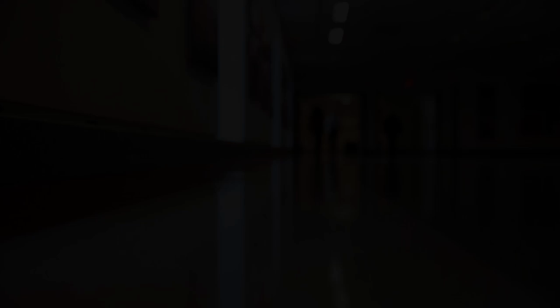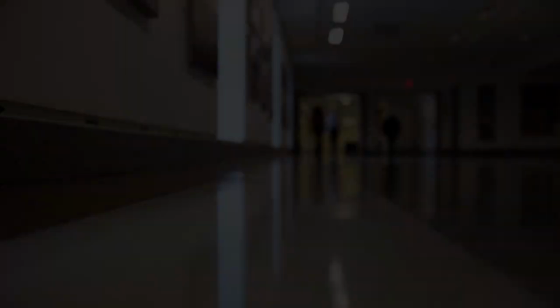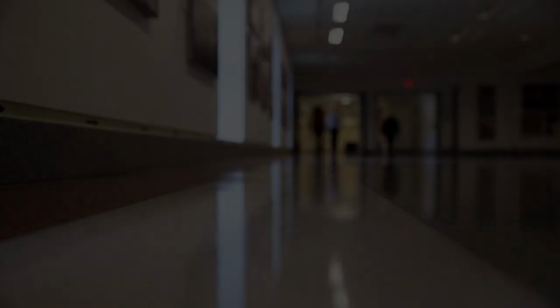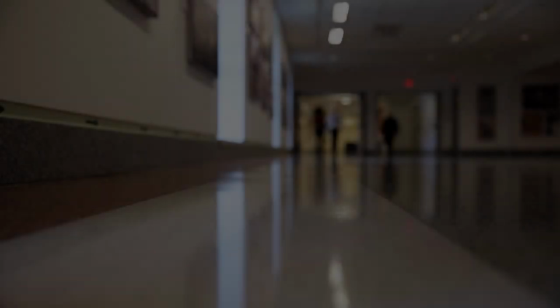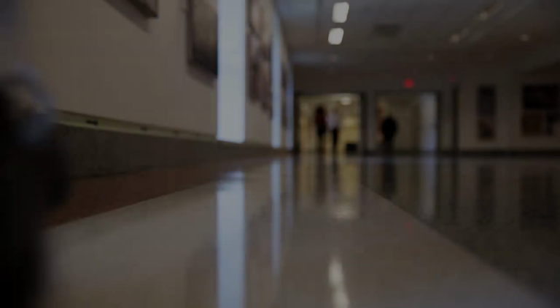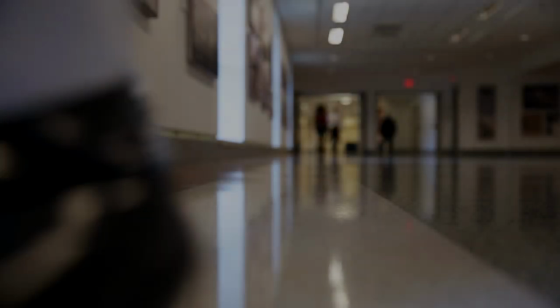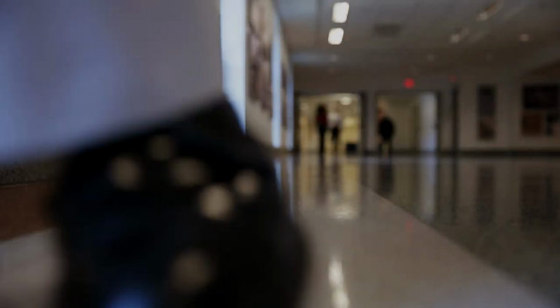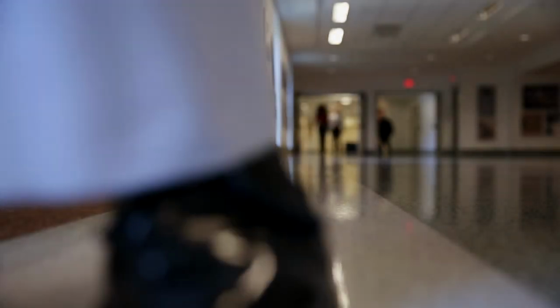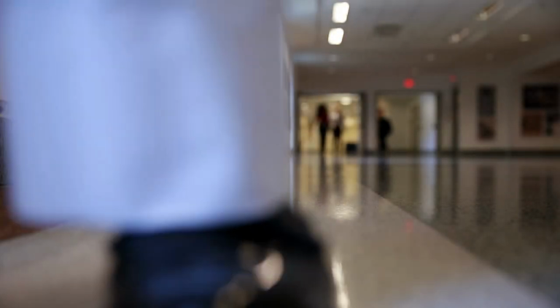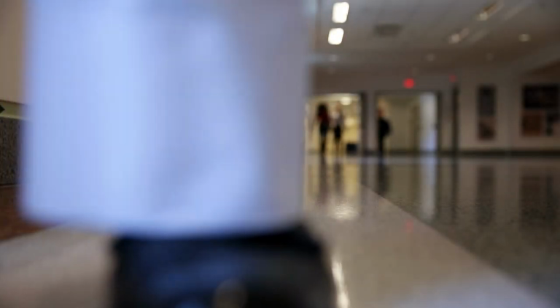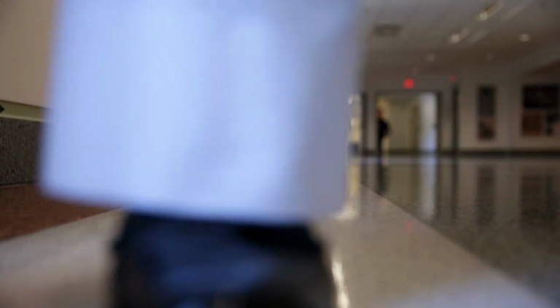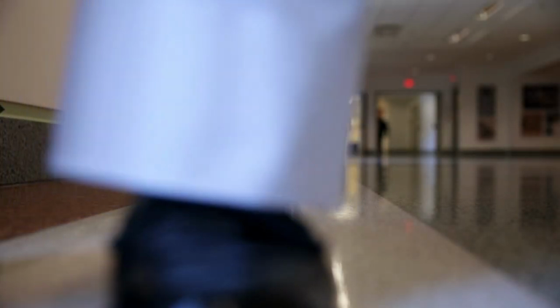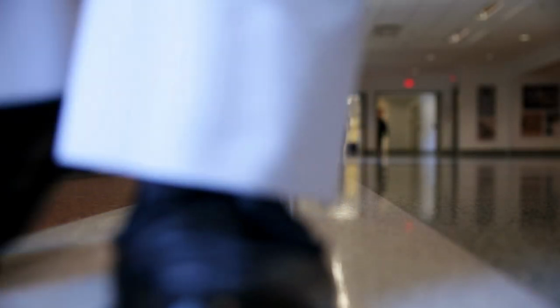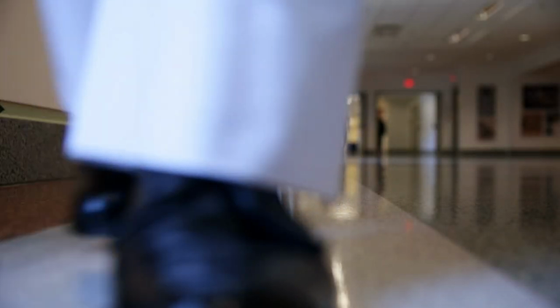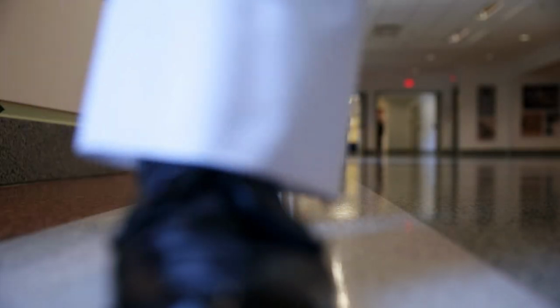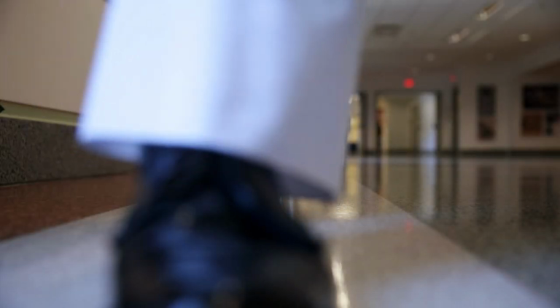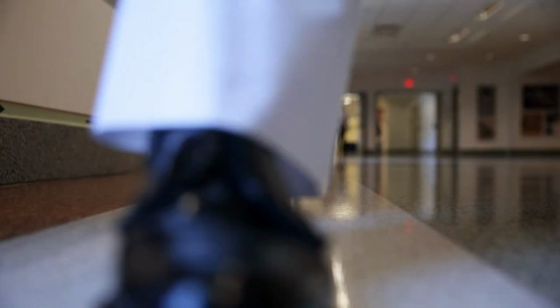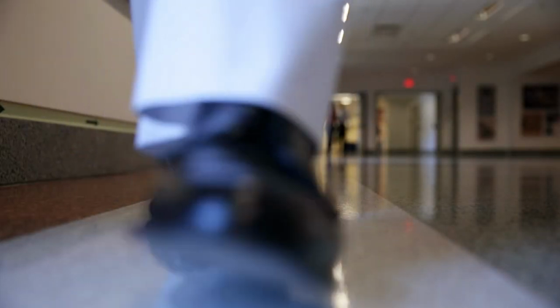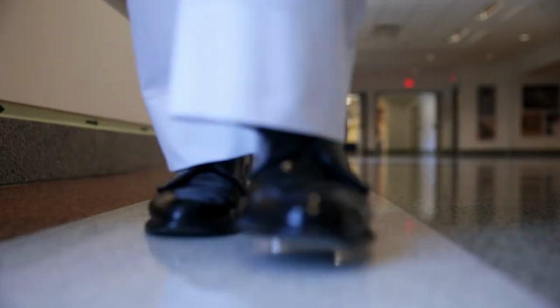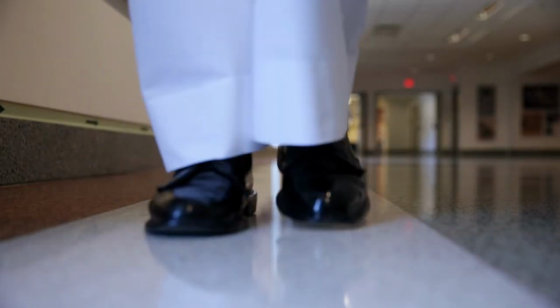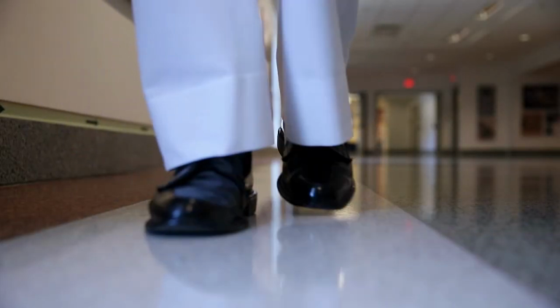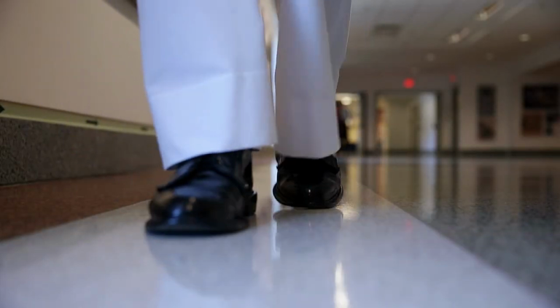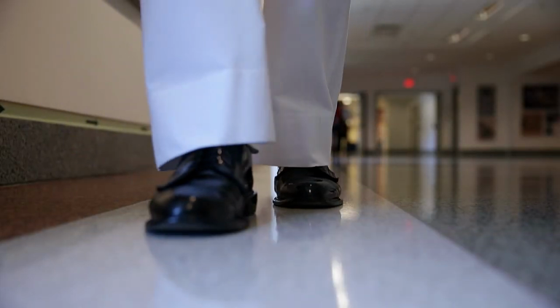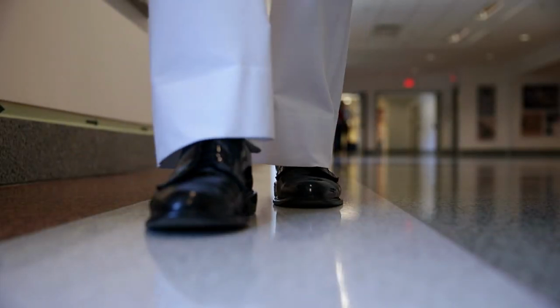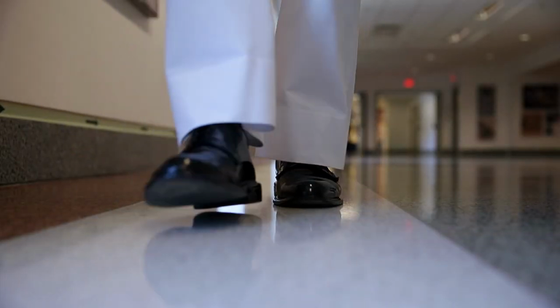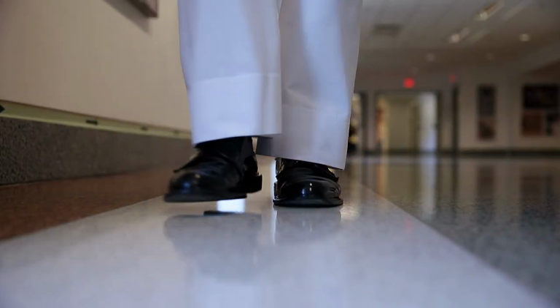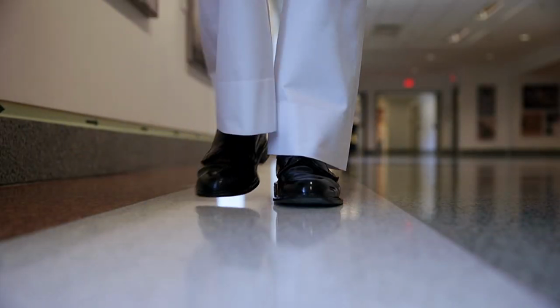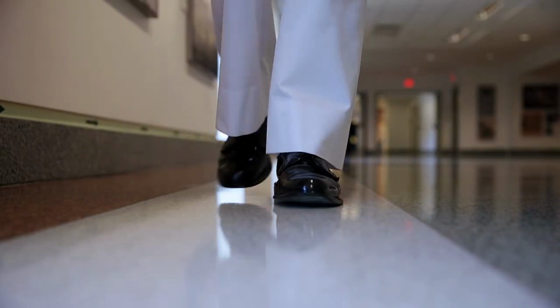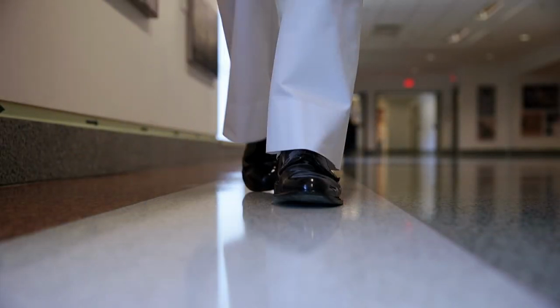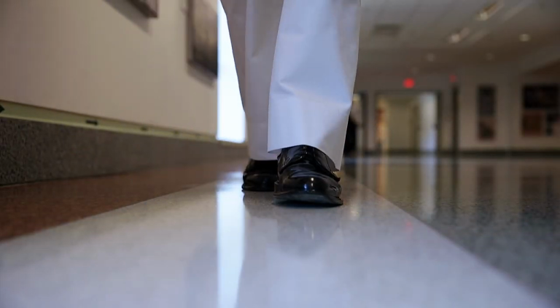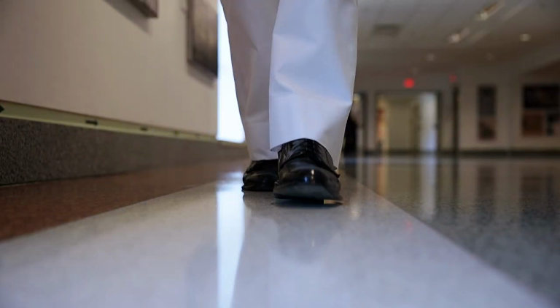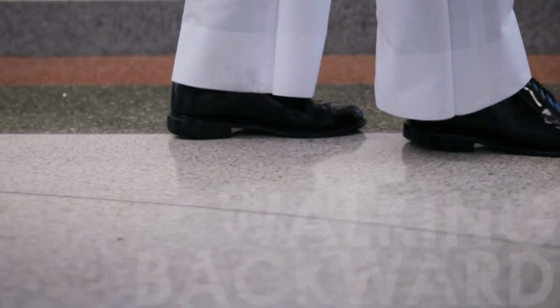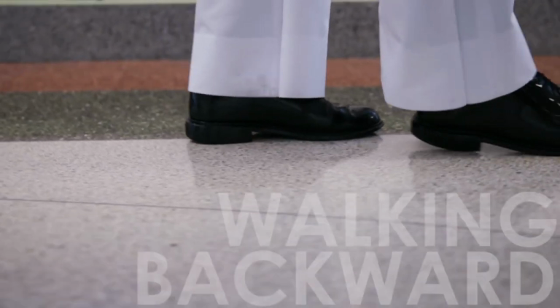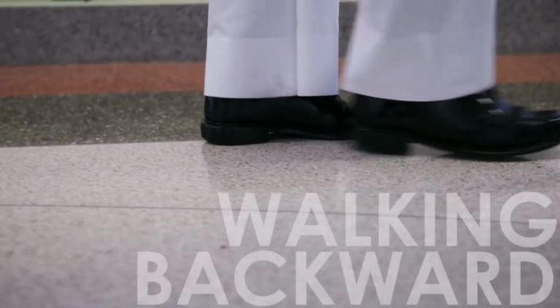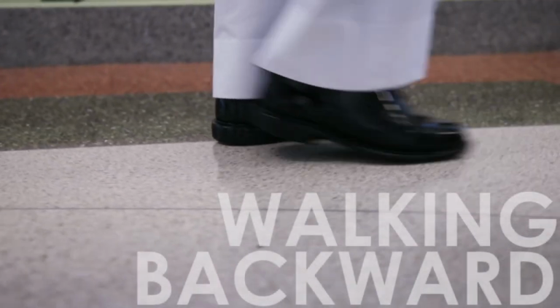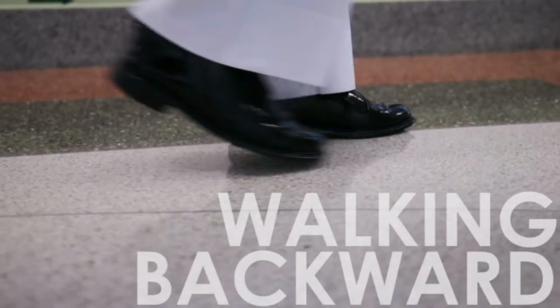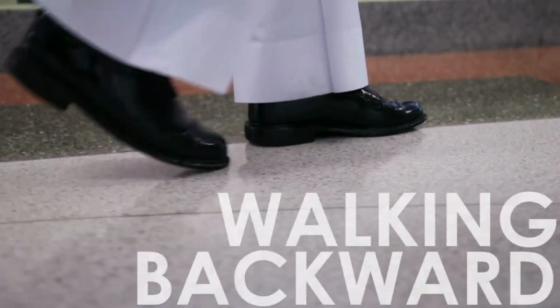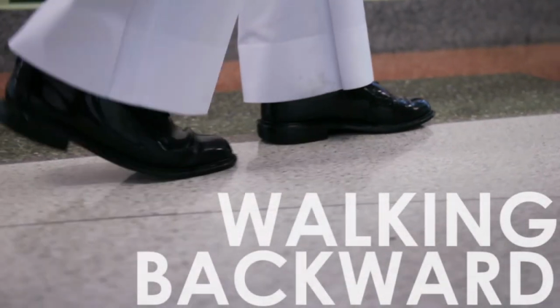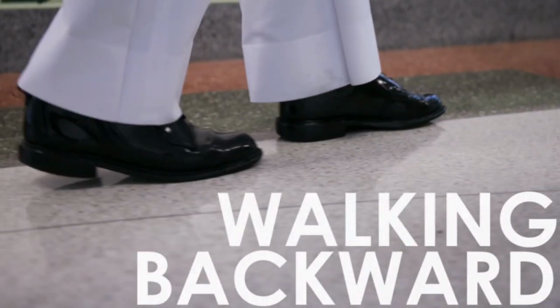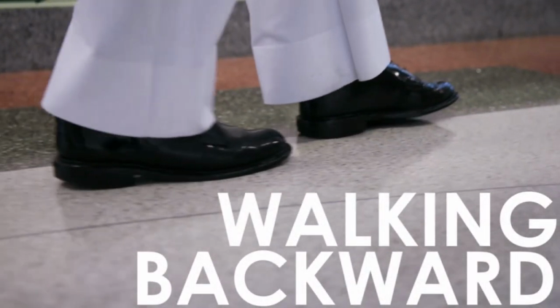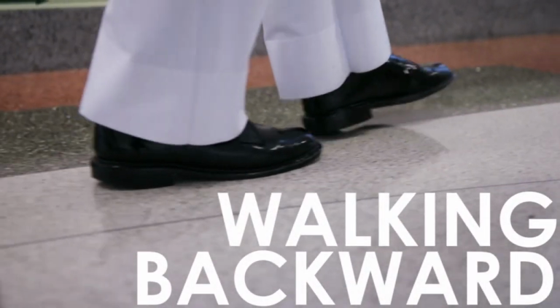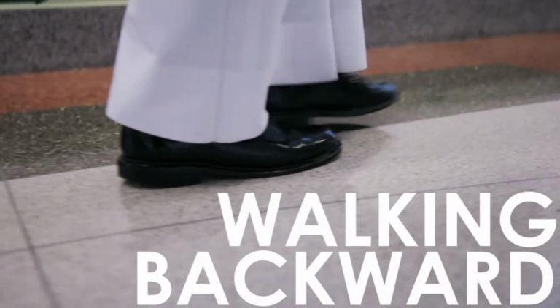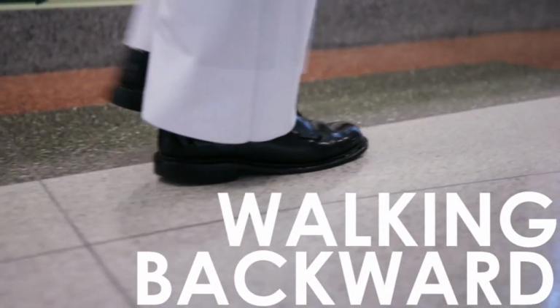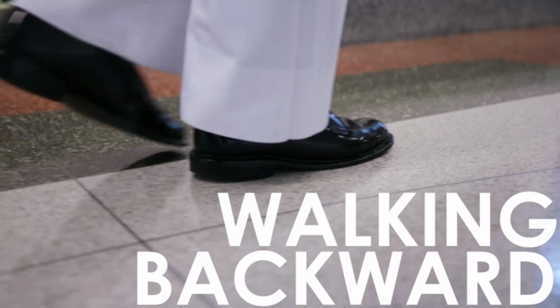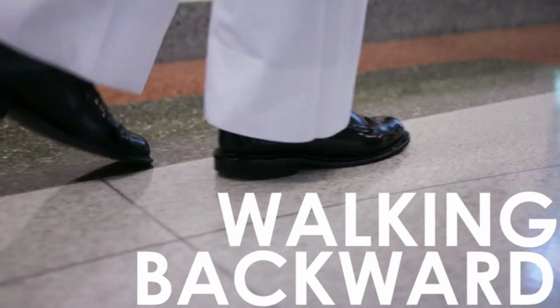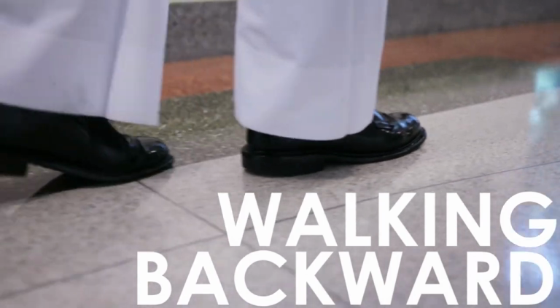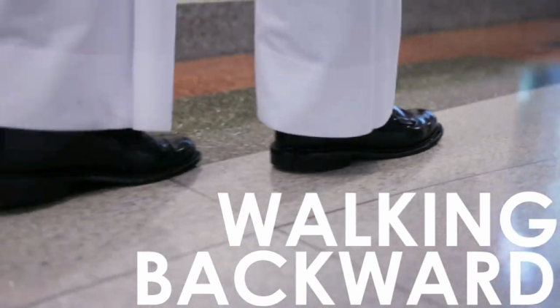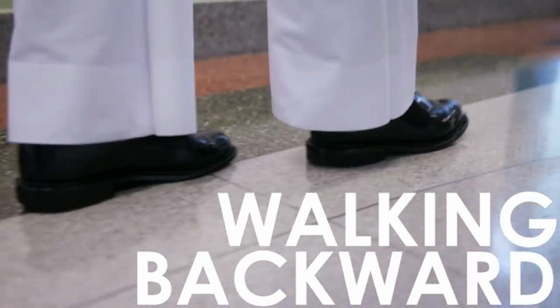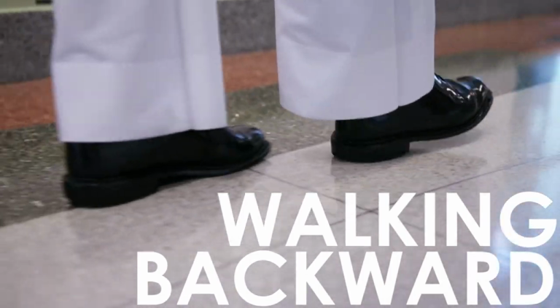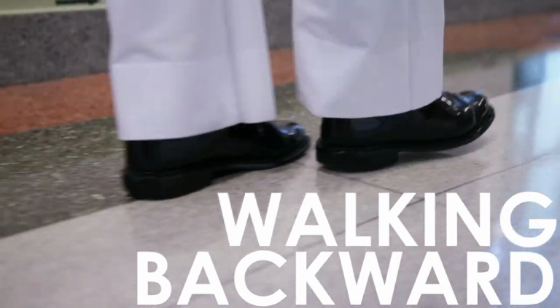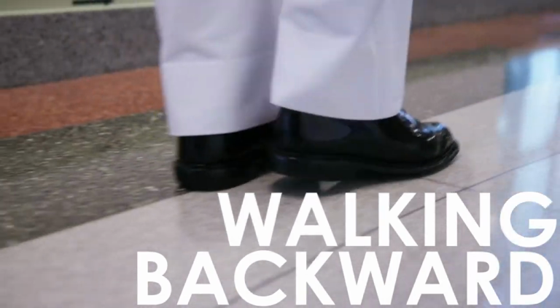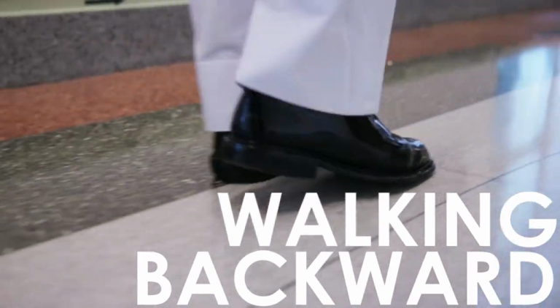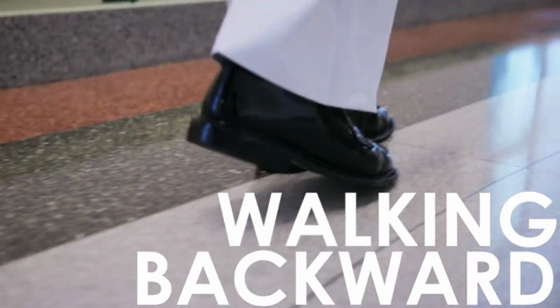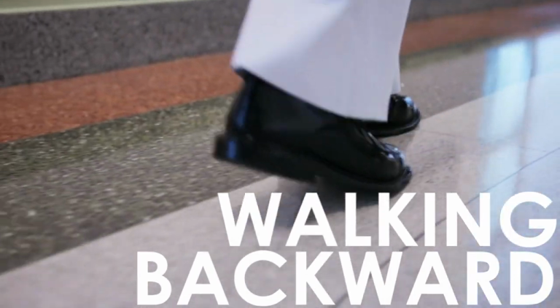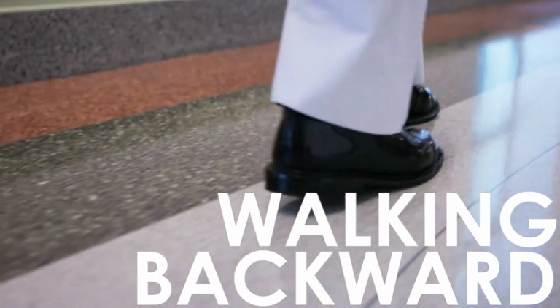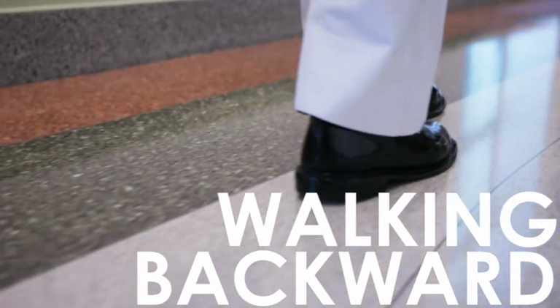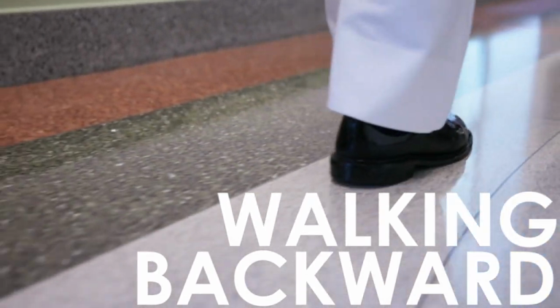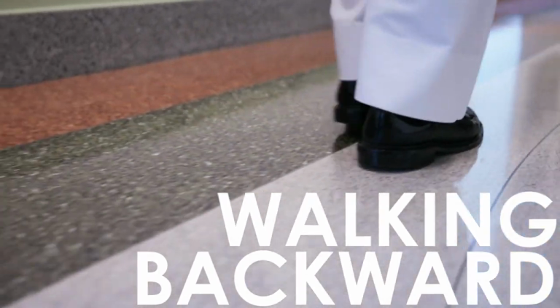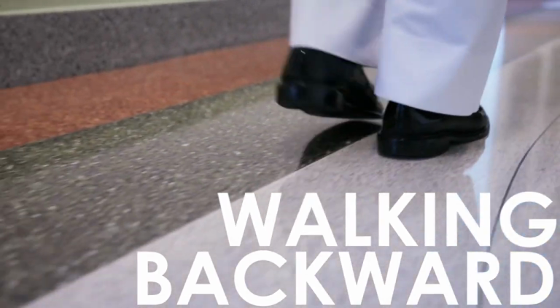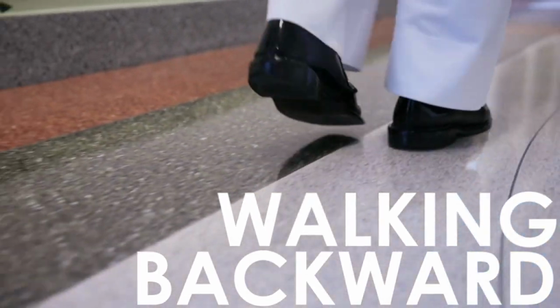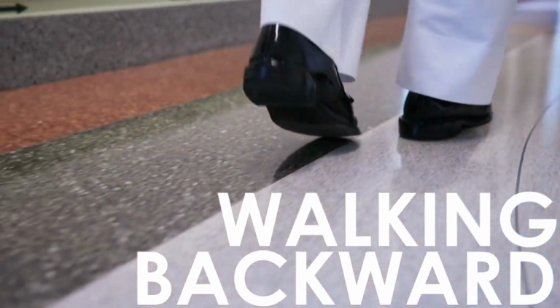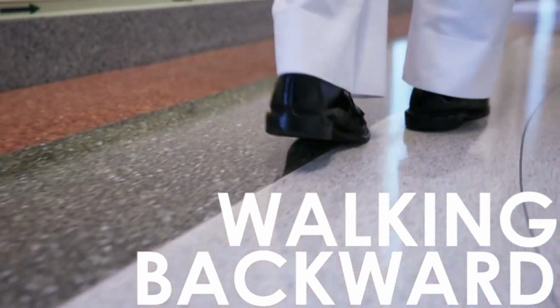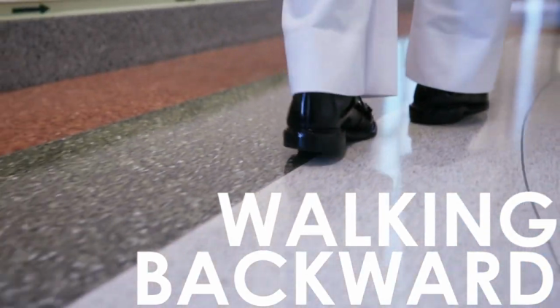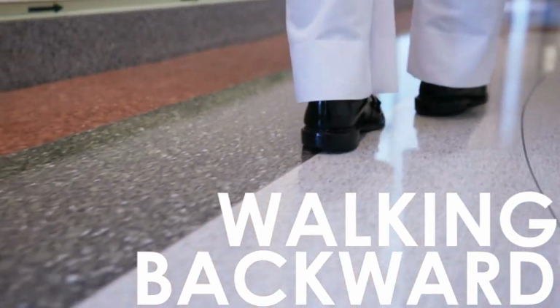The Pentagon is the world's largest low-rise office building. Throughout the Pentagon, there are medical and dental facilities, a post office, and a bank.